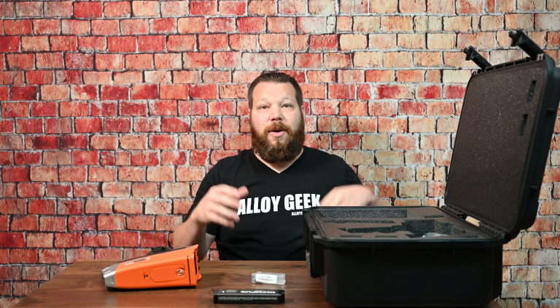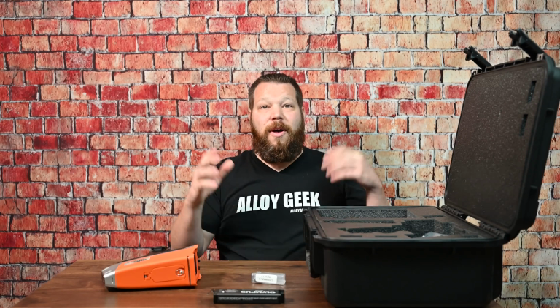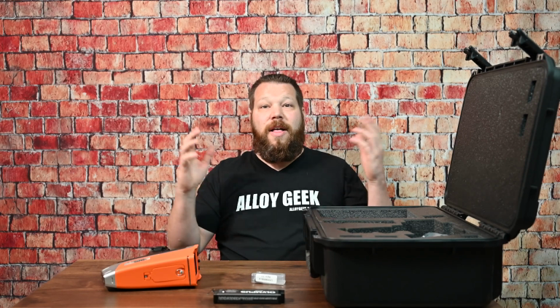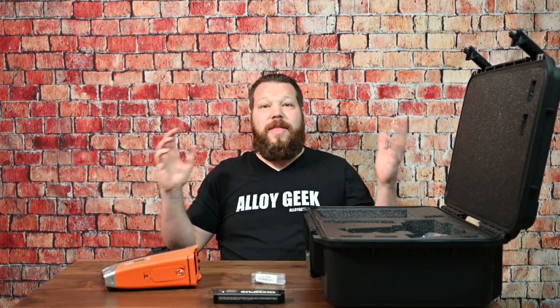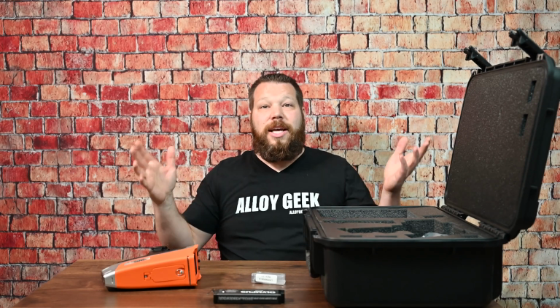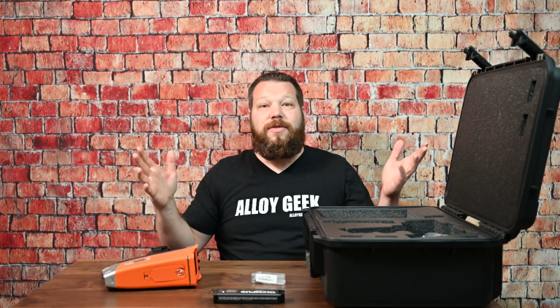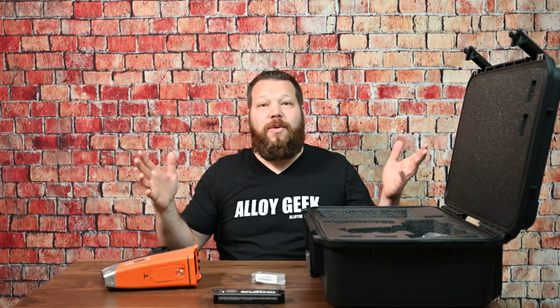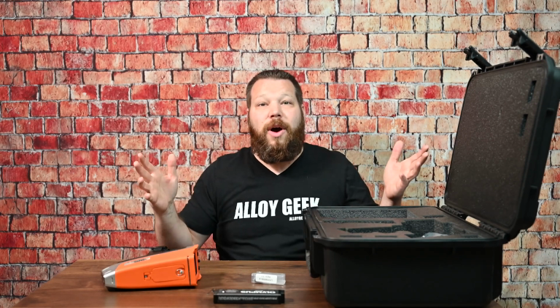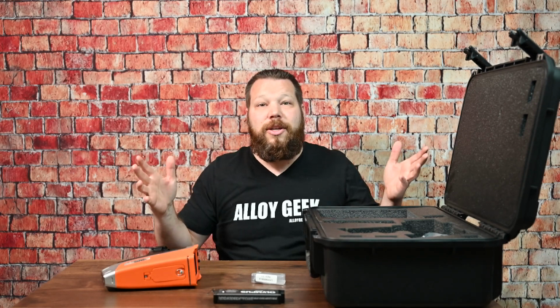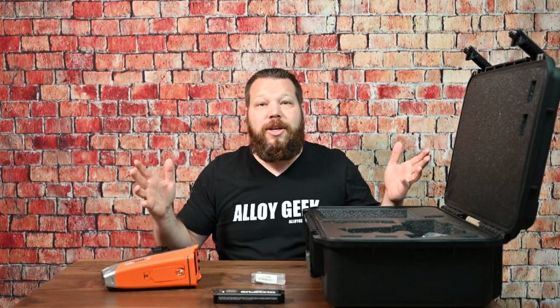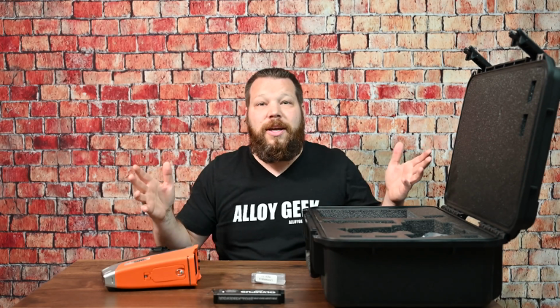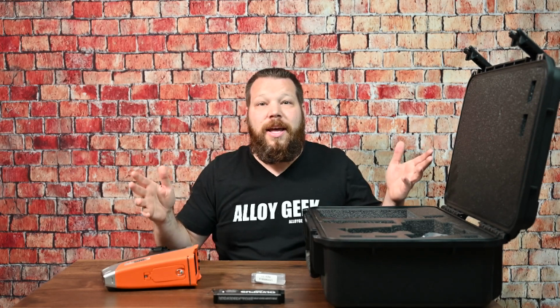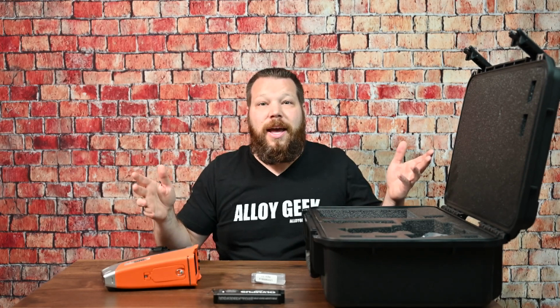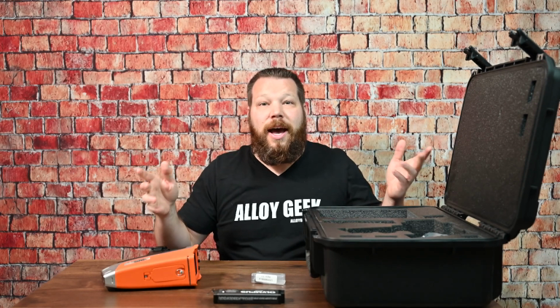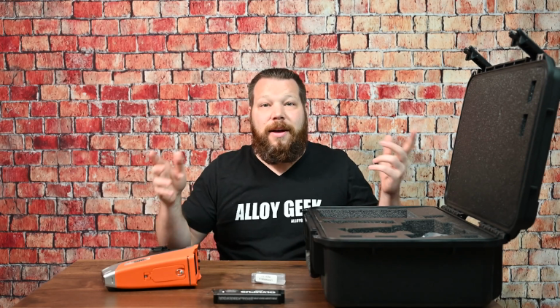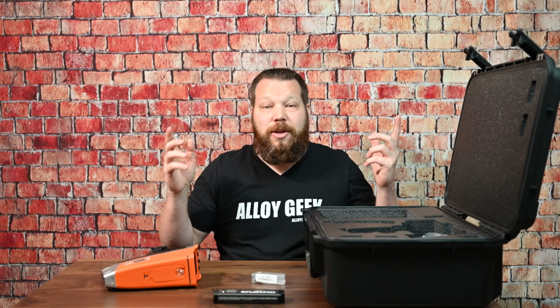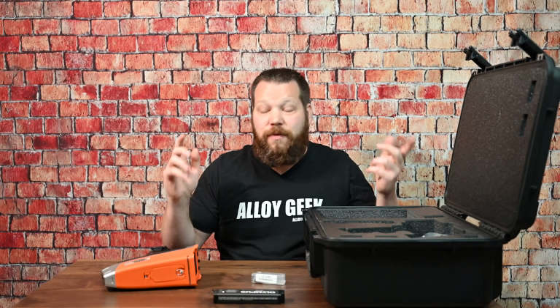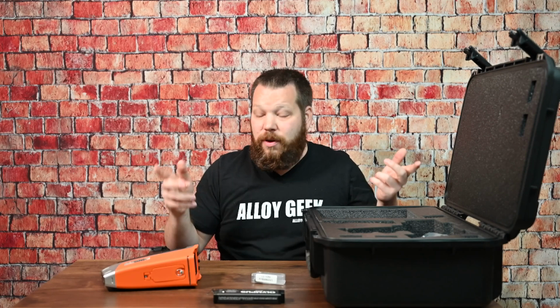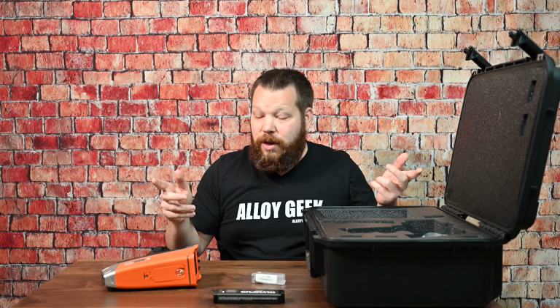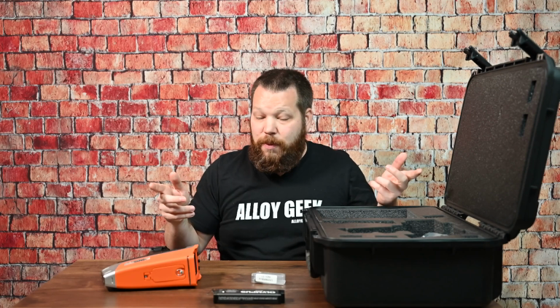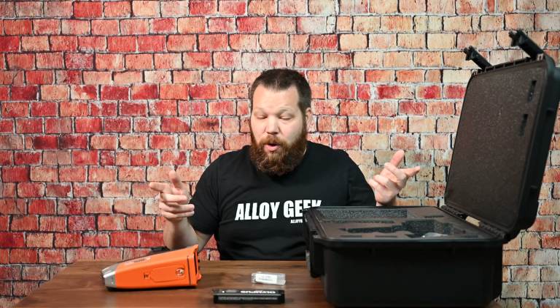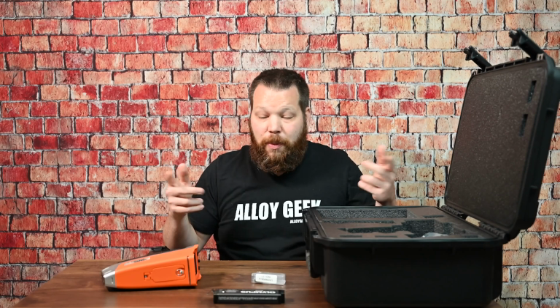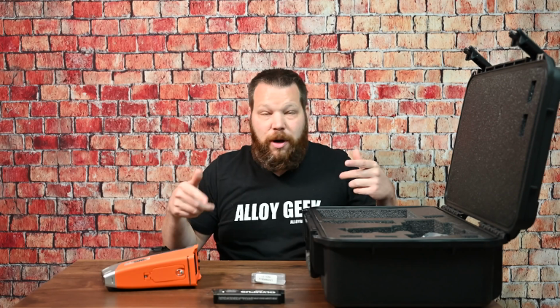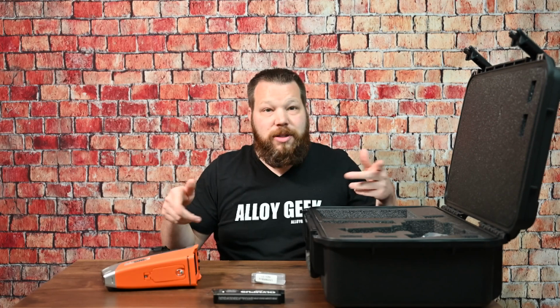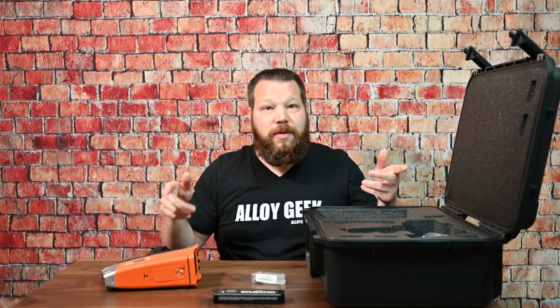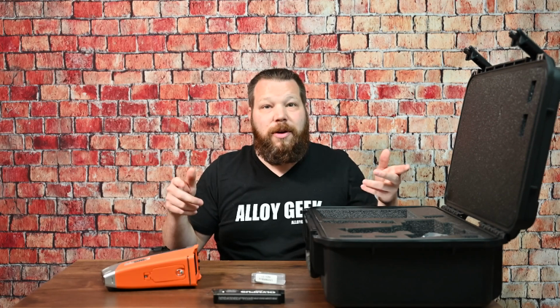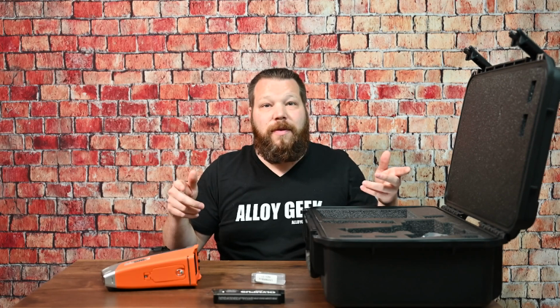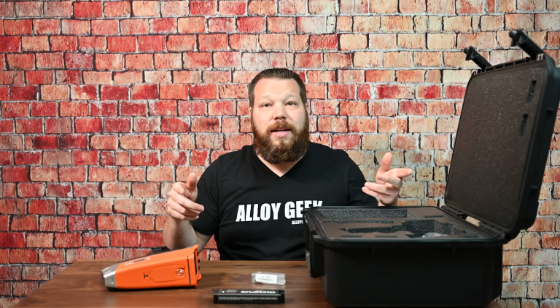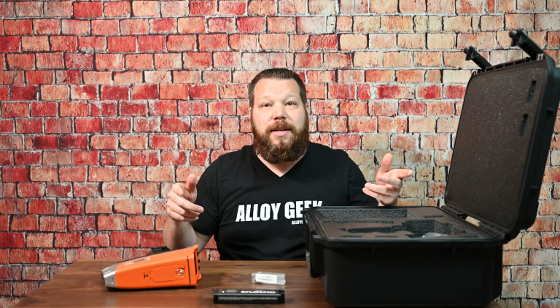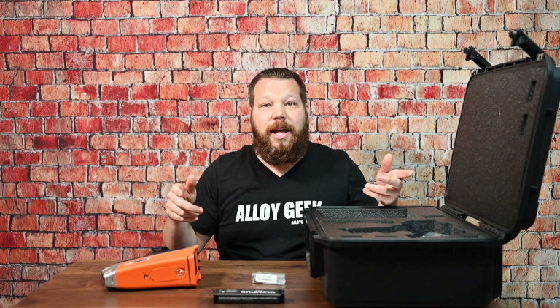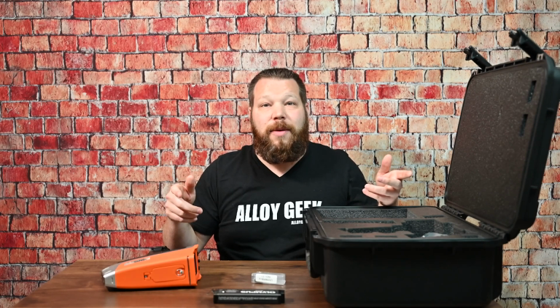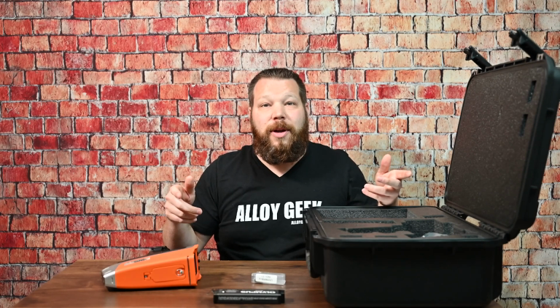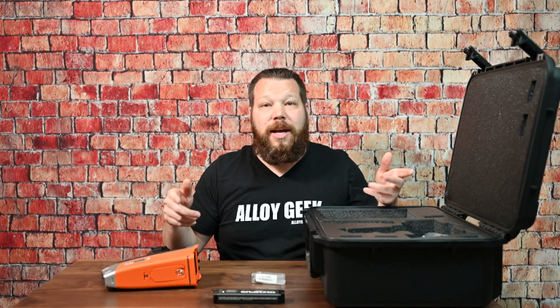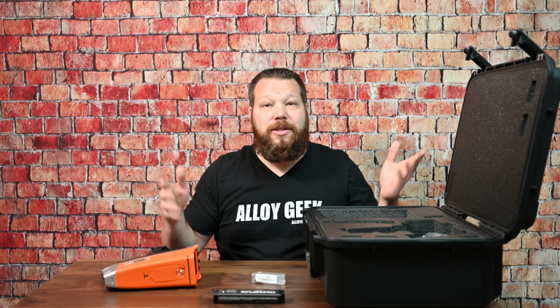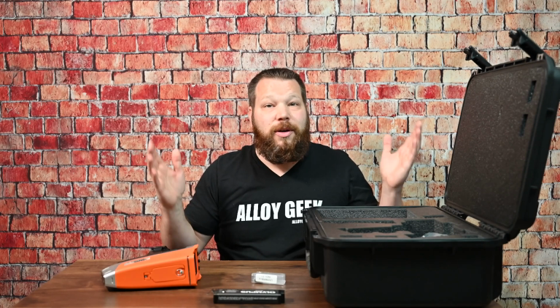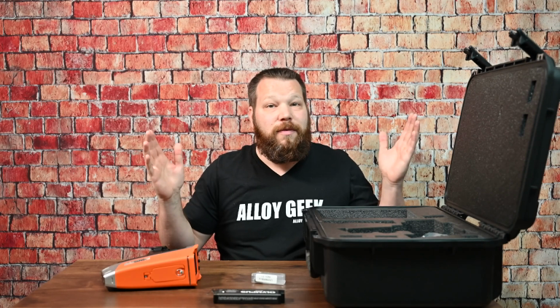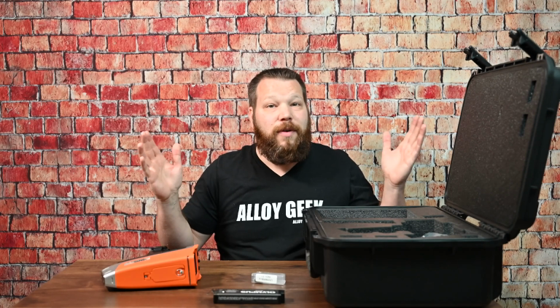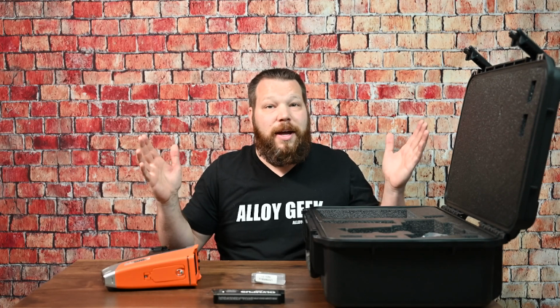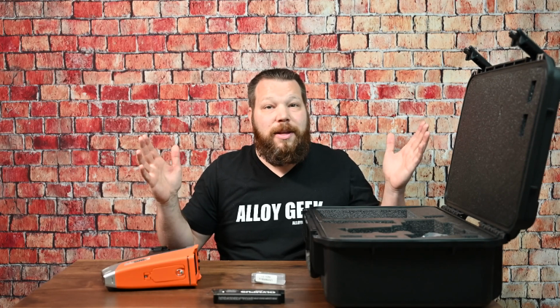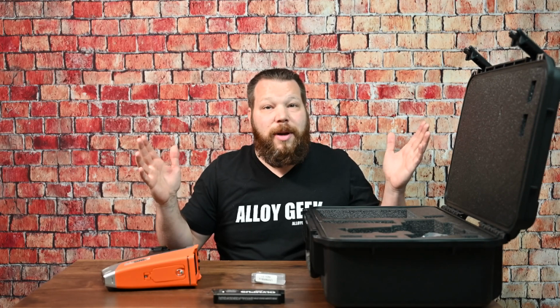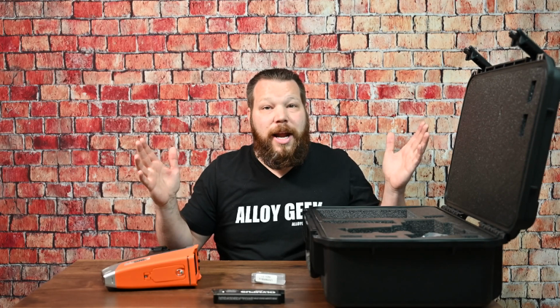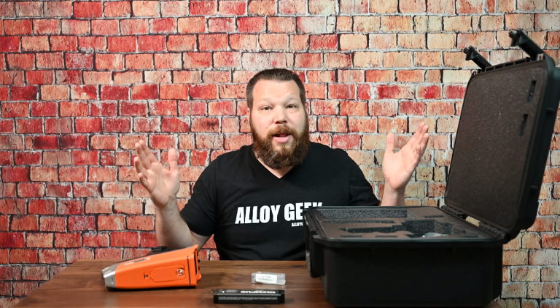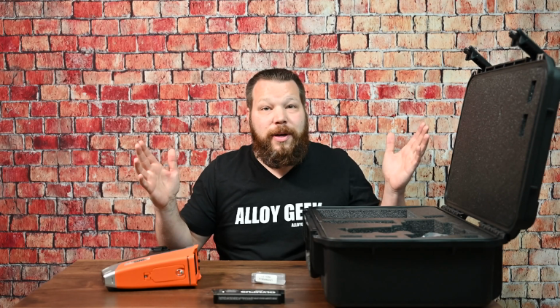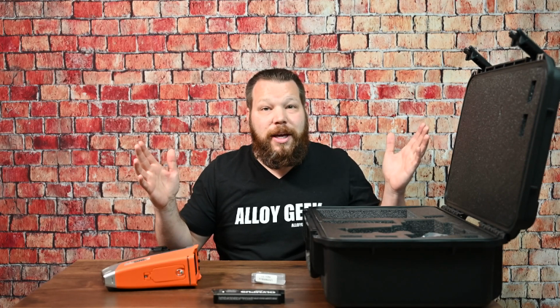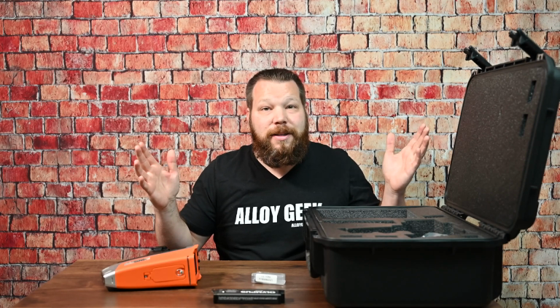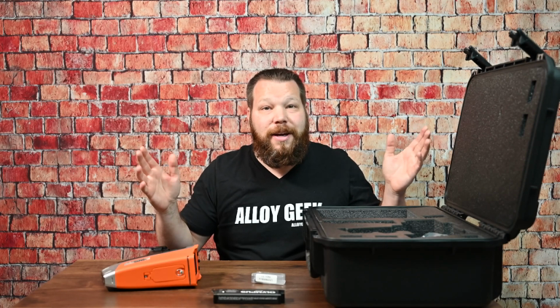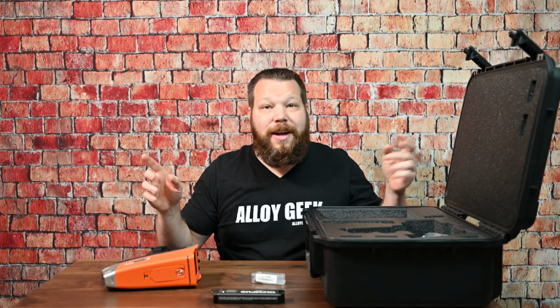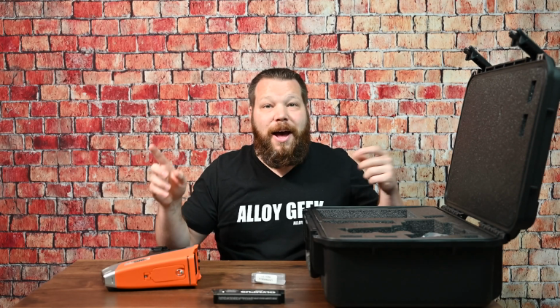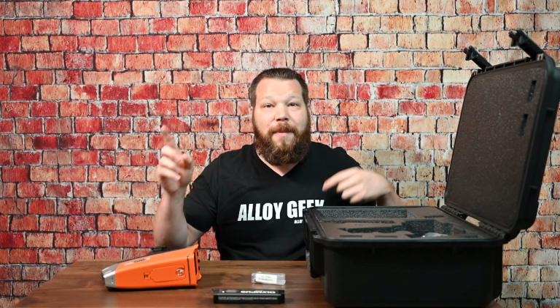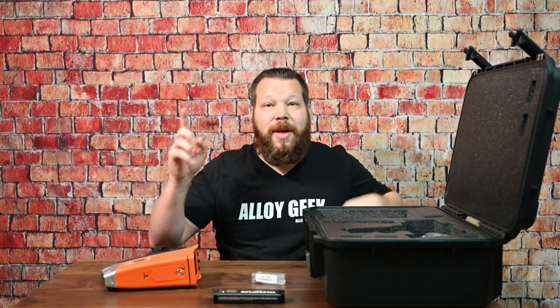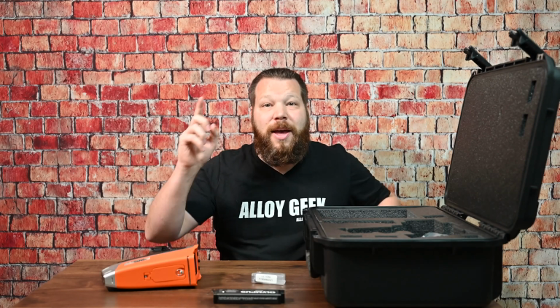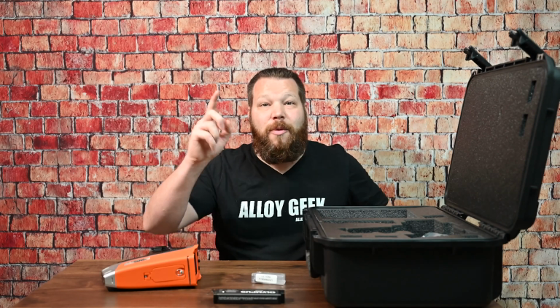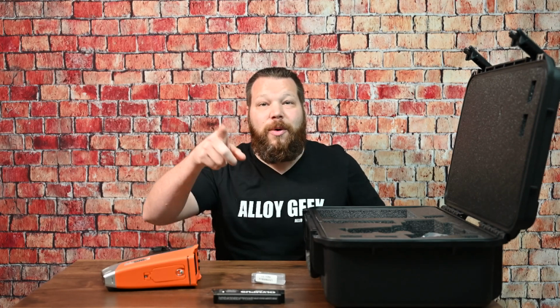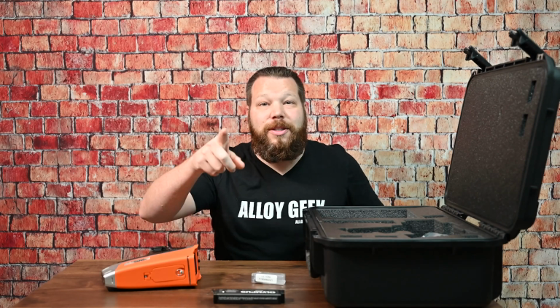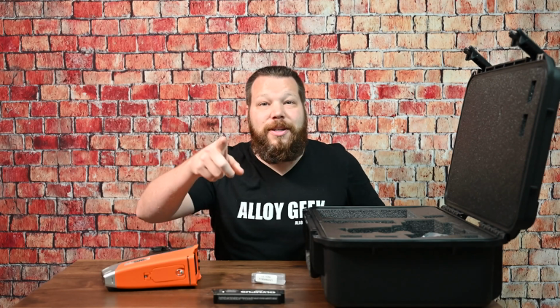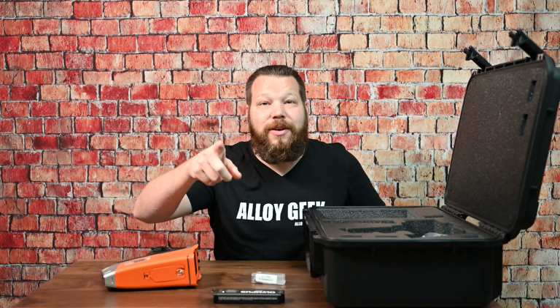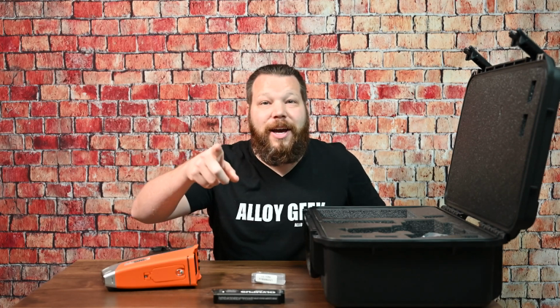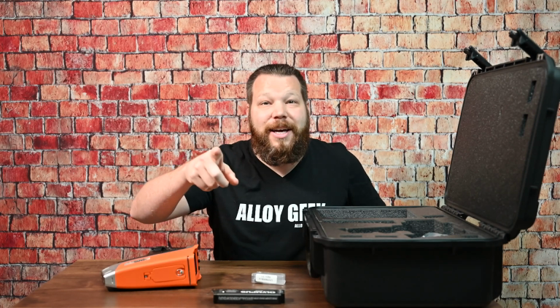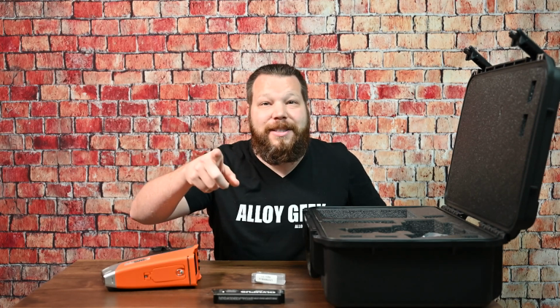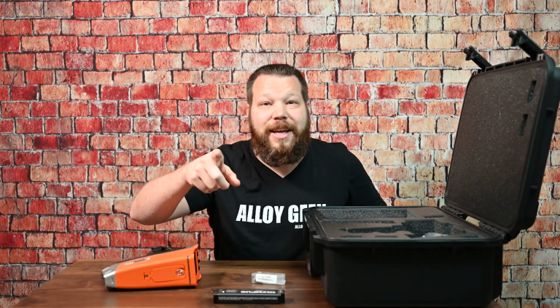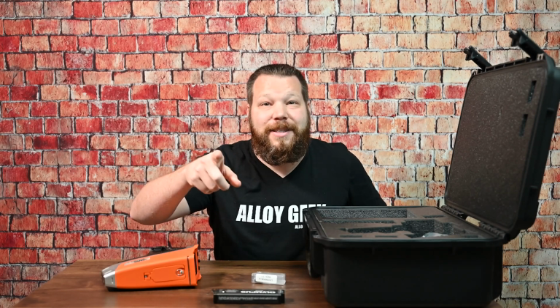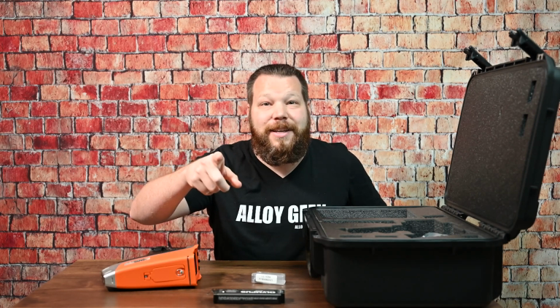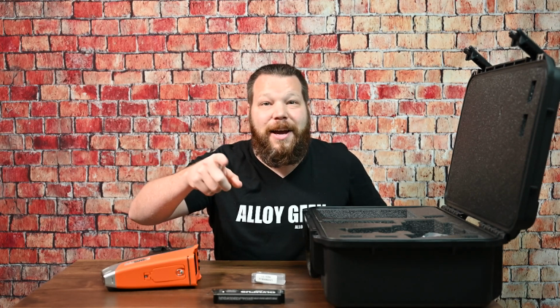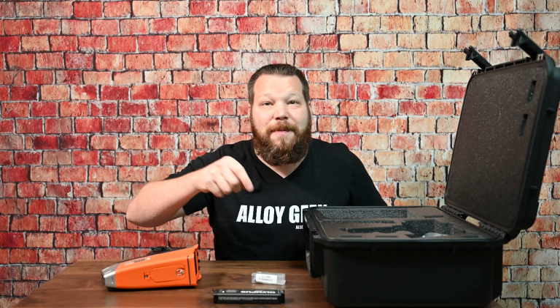Thanks for watching. If you need more parts for your Vanta Element S, you can find them on analogeek.com. We'll see you guys next time.